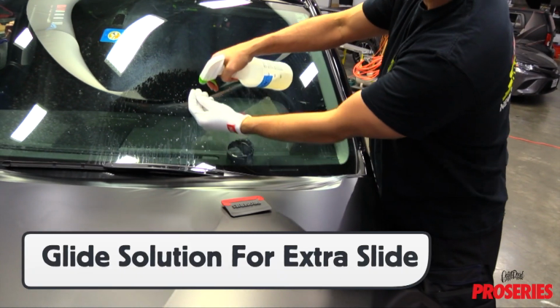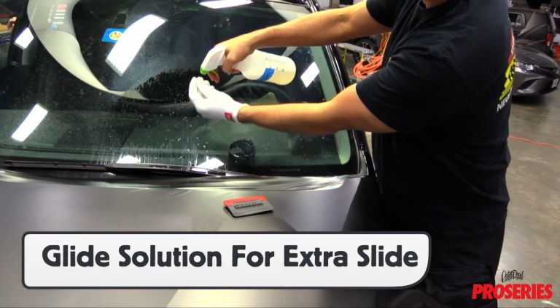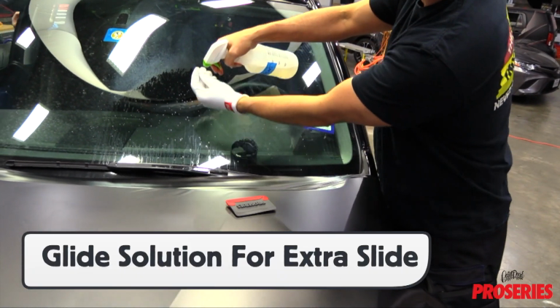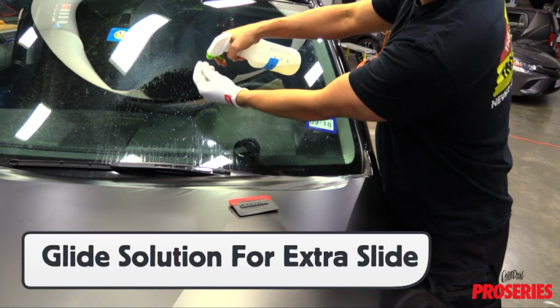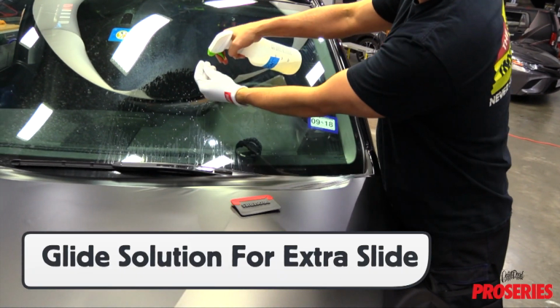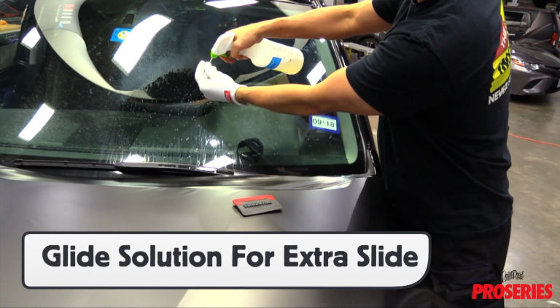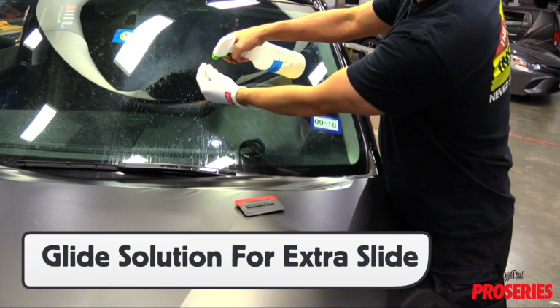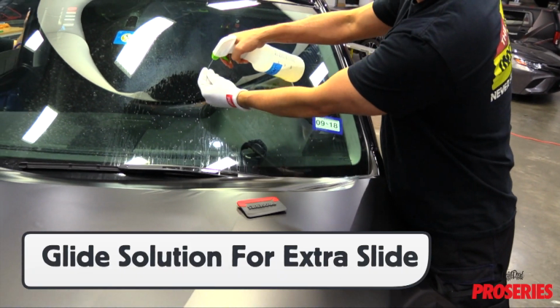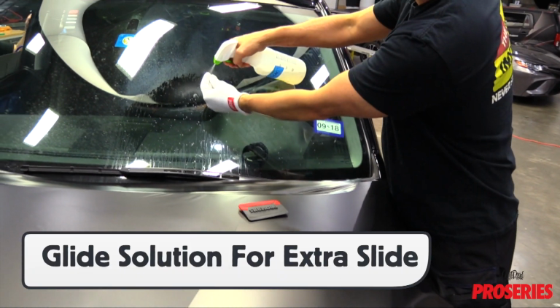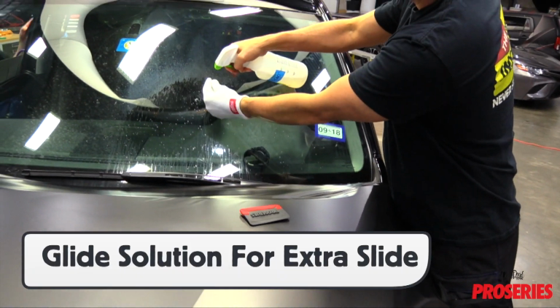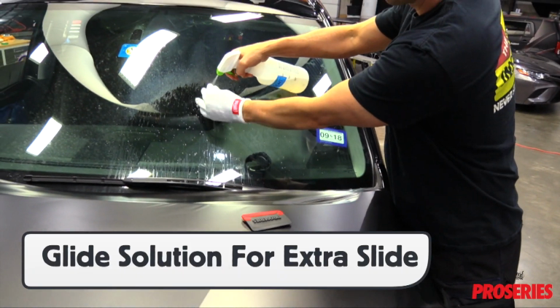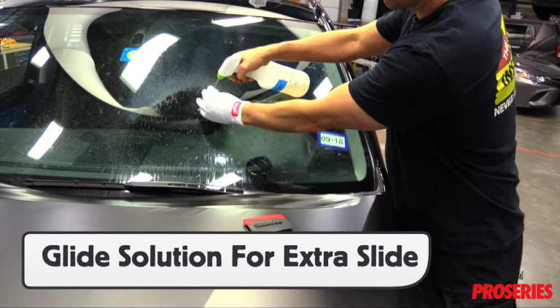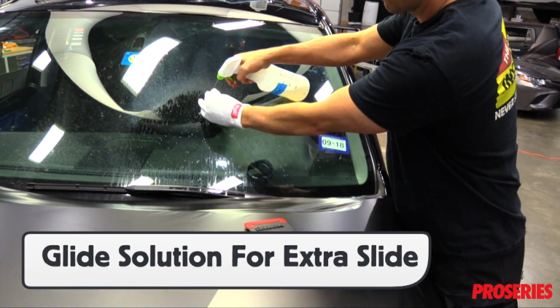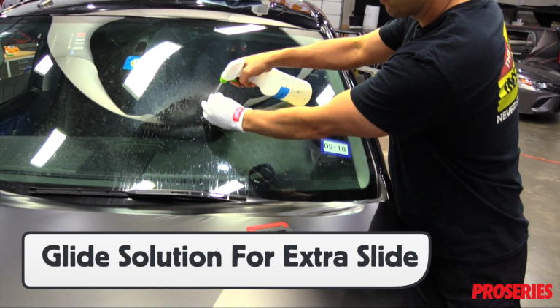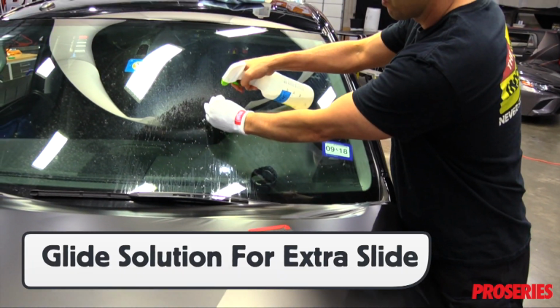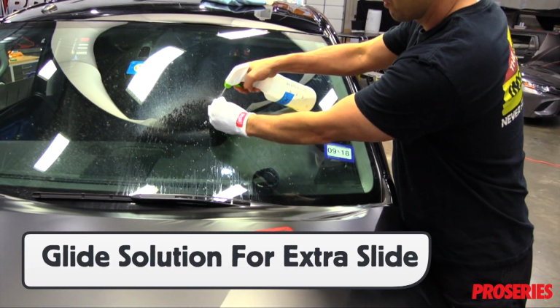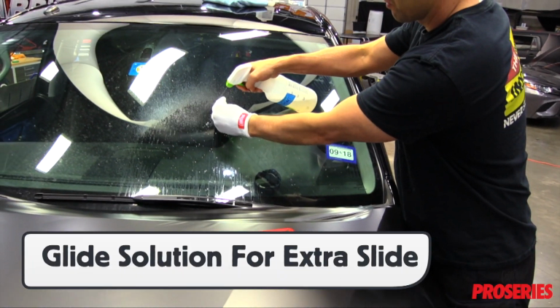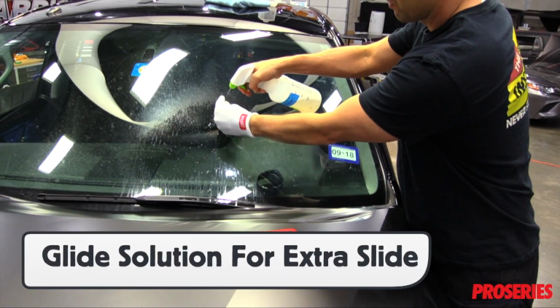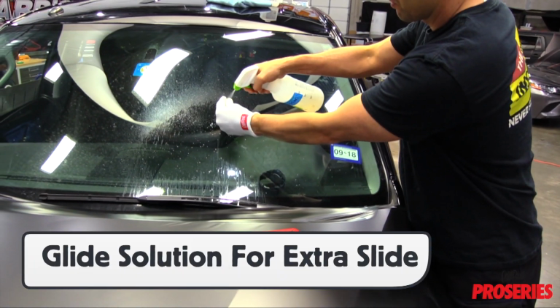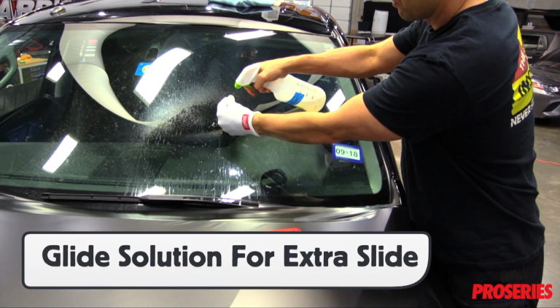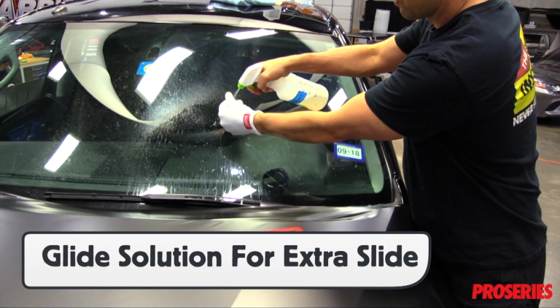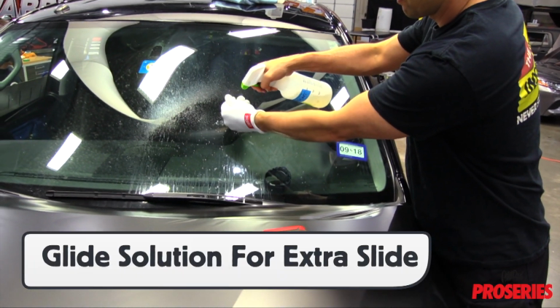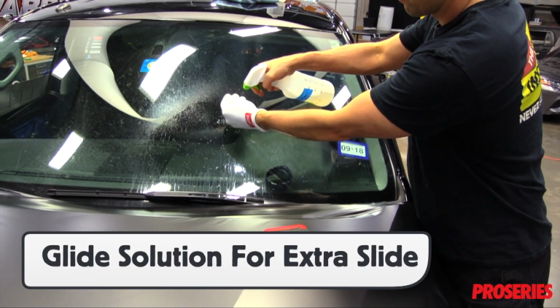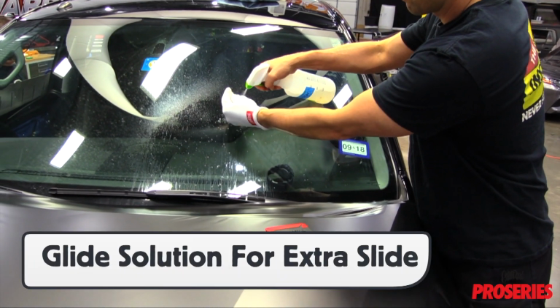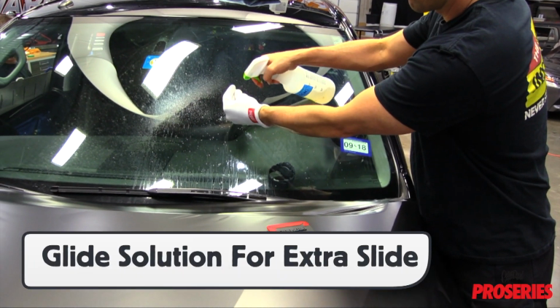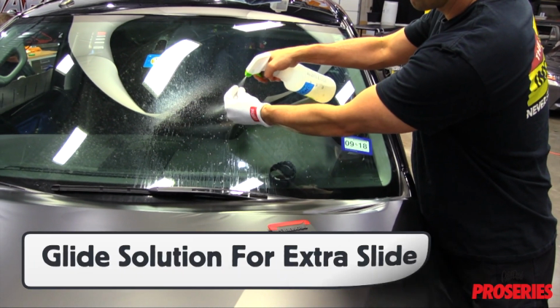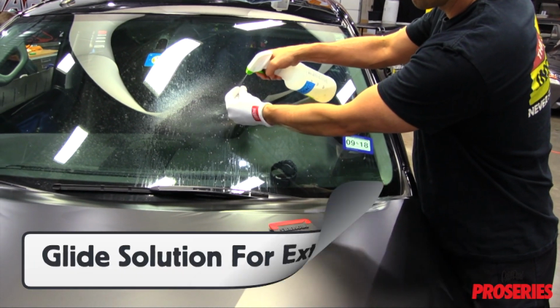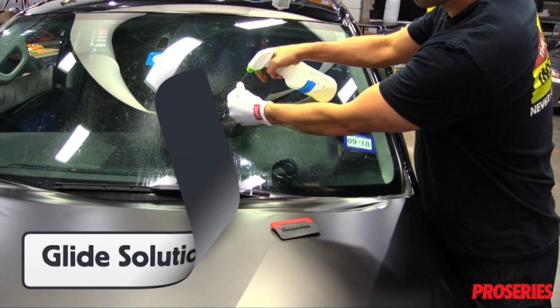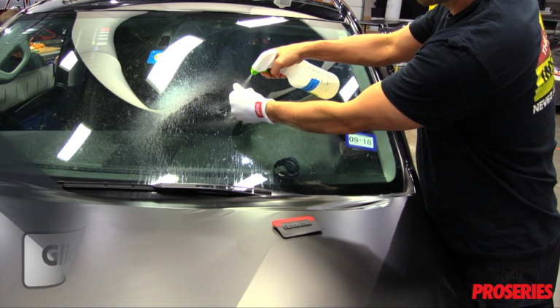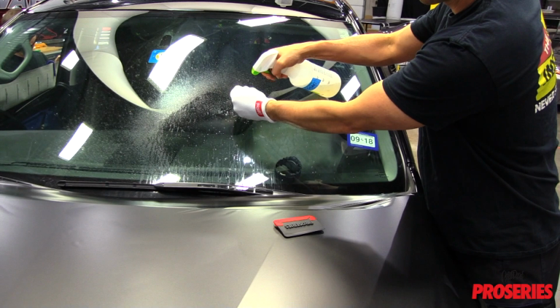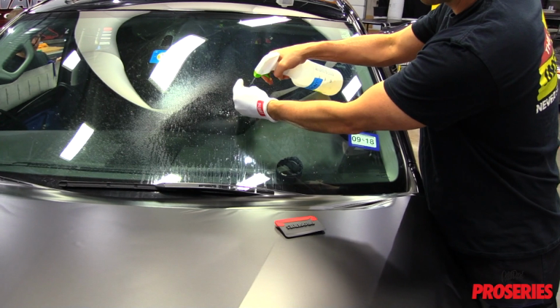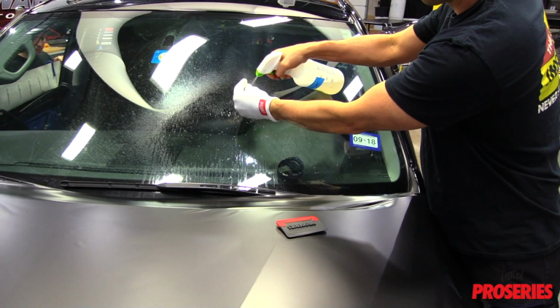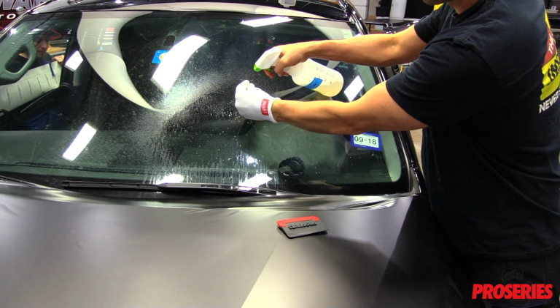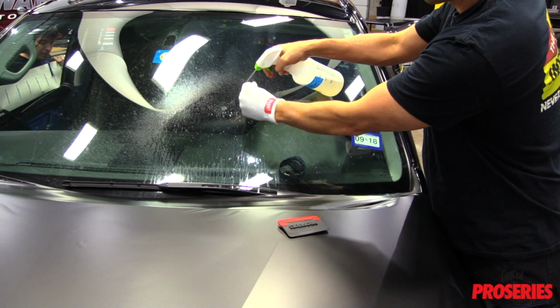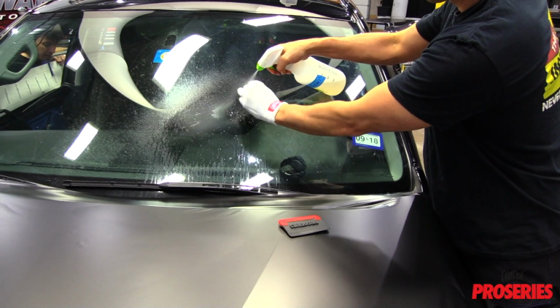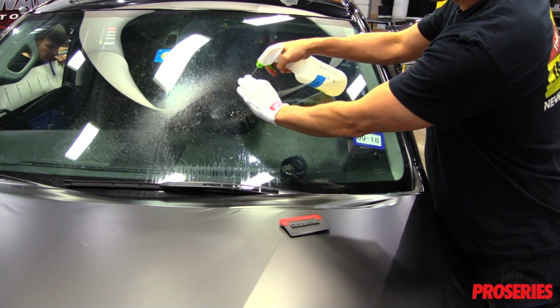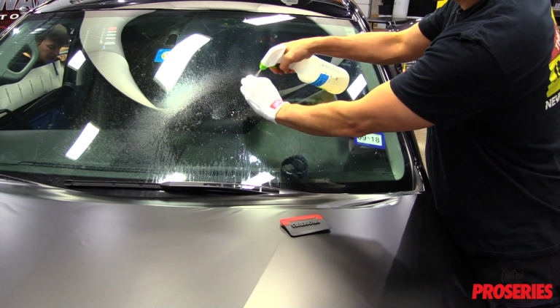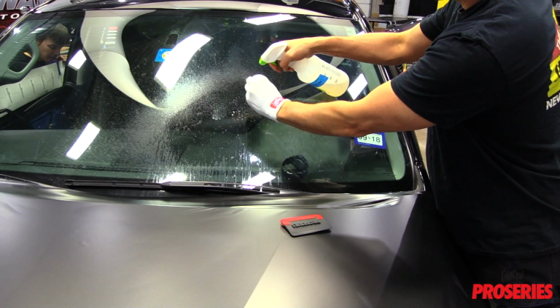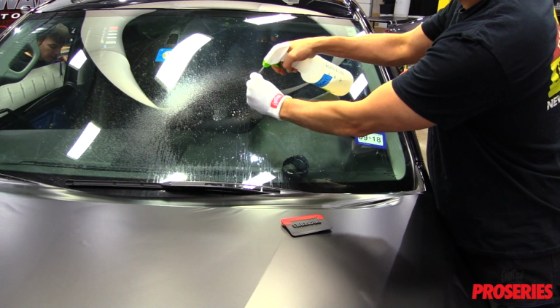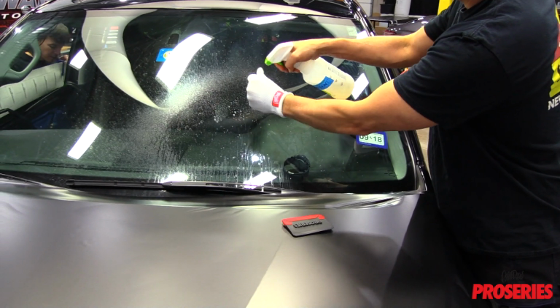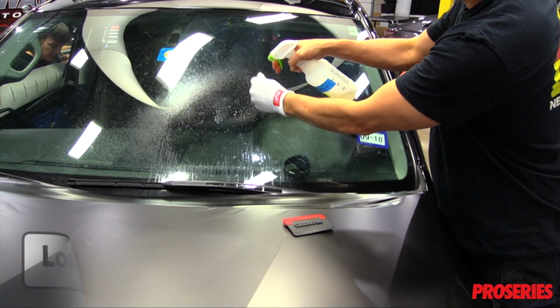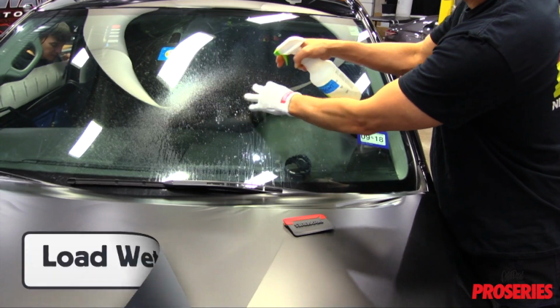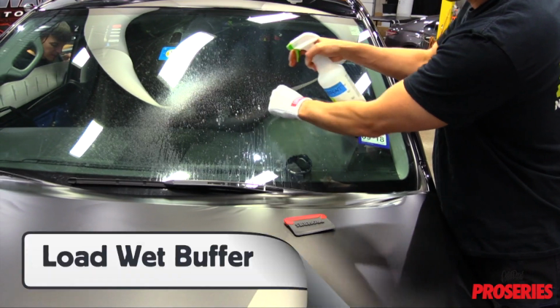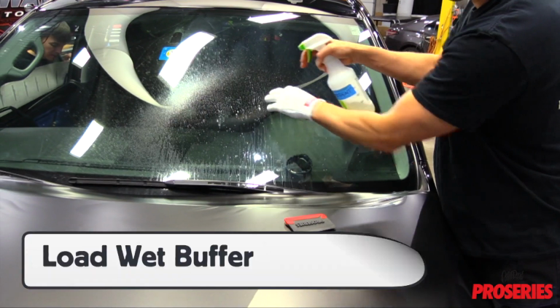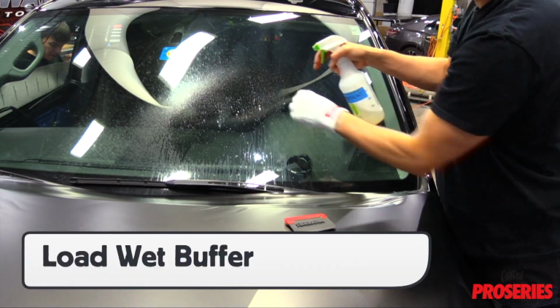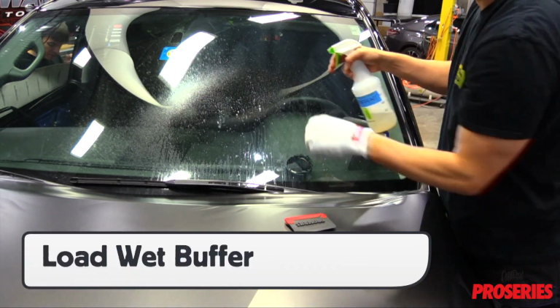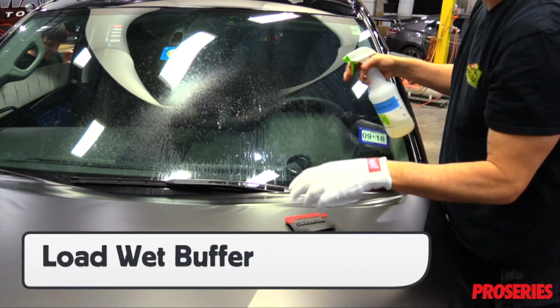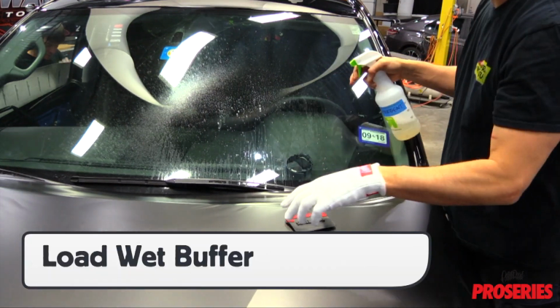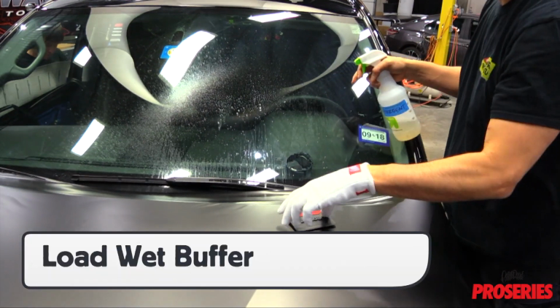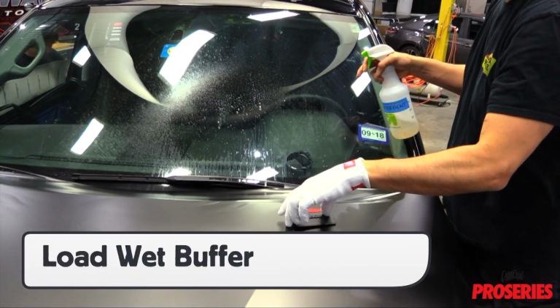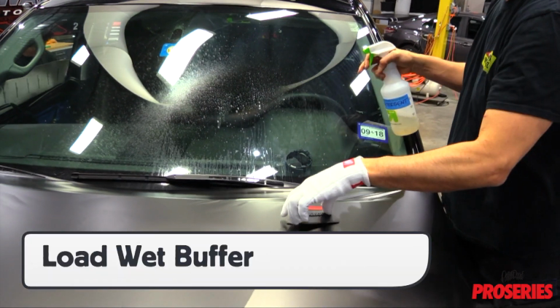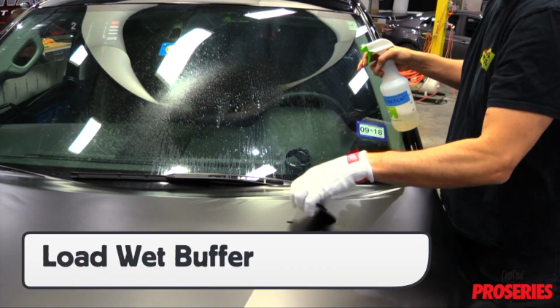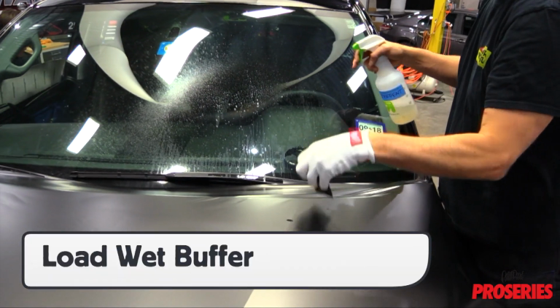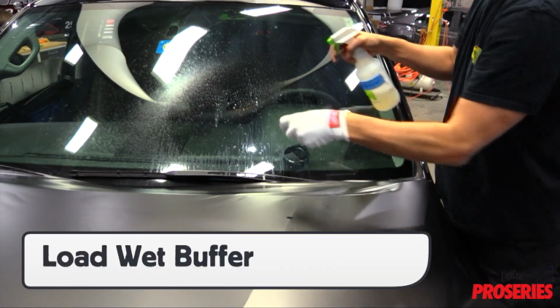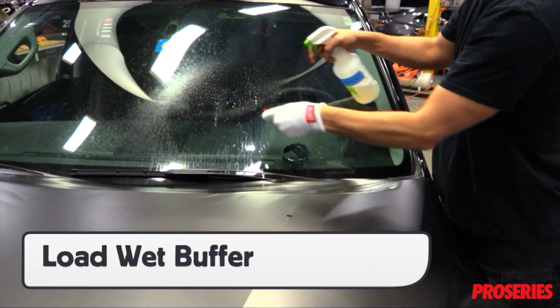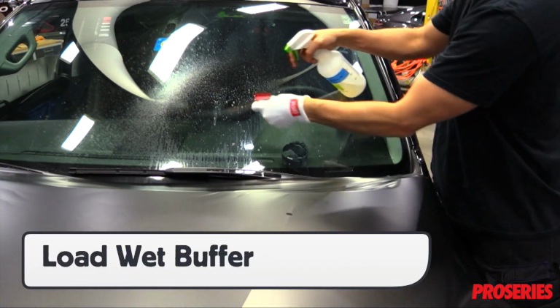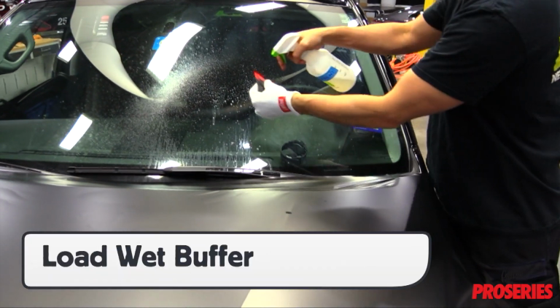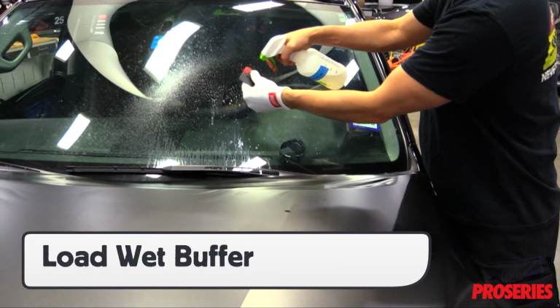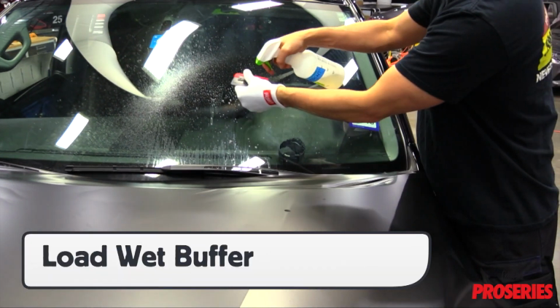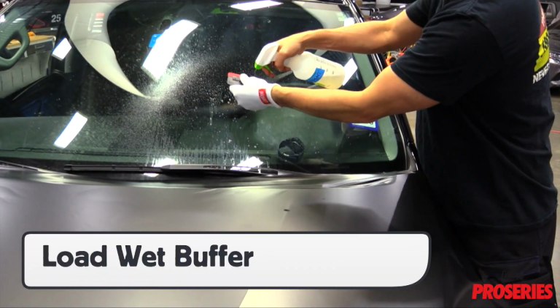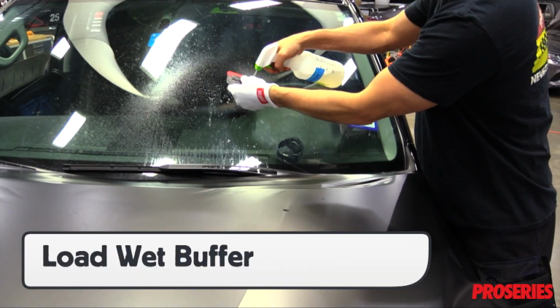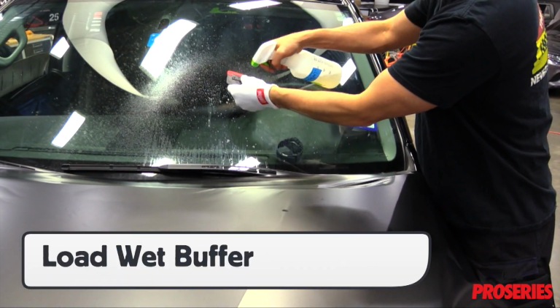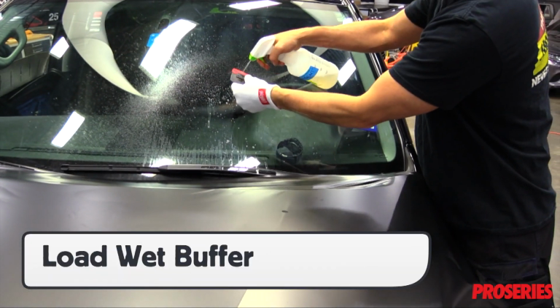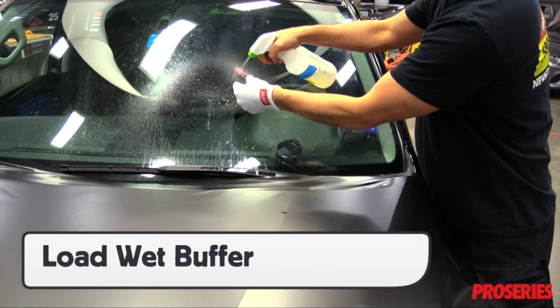Load the glove with a glide solution like soap and water. Be sure to do this in a safe spot.